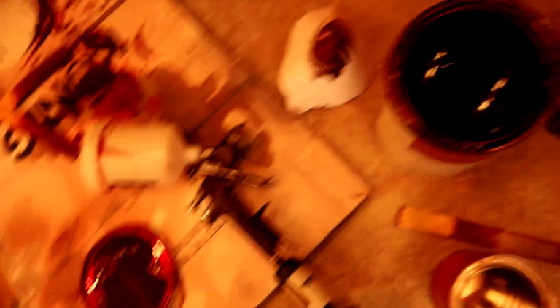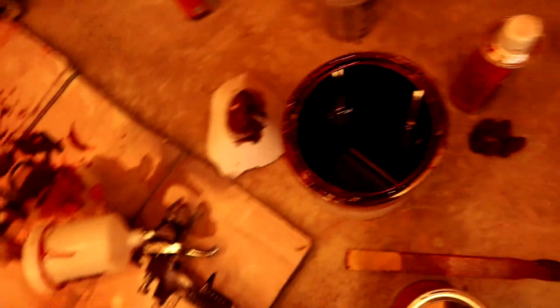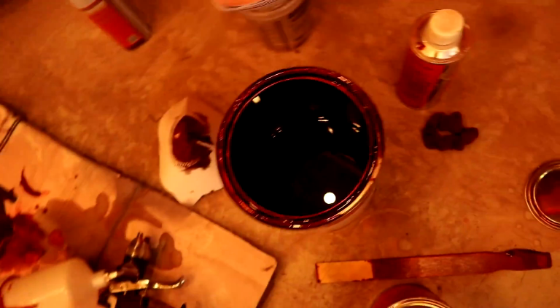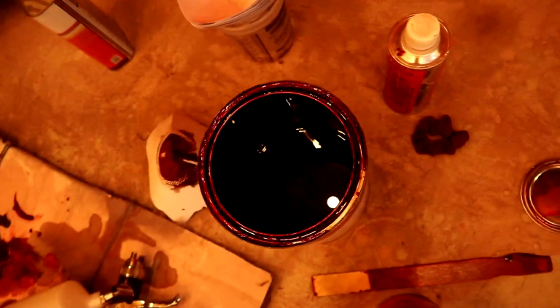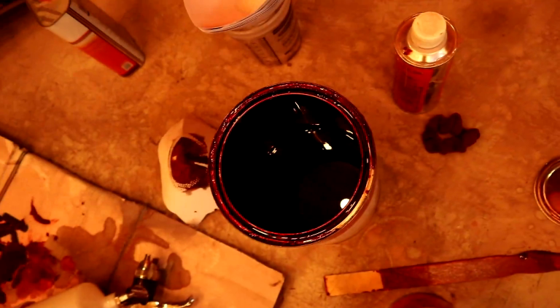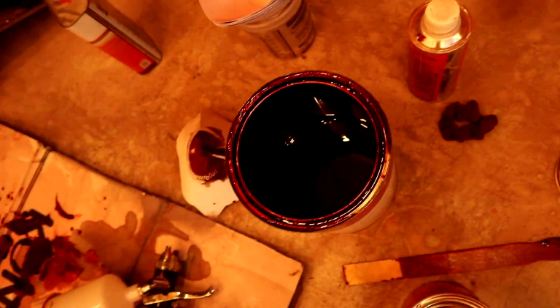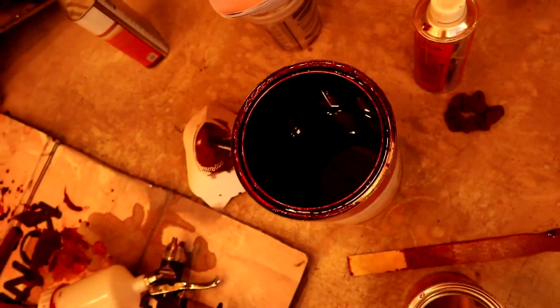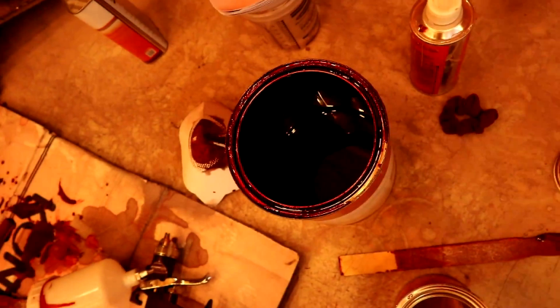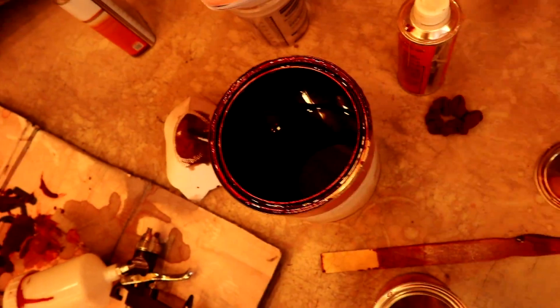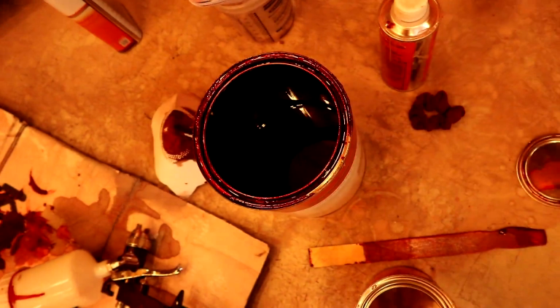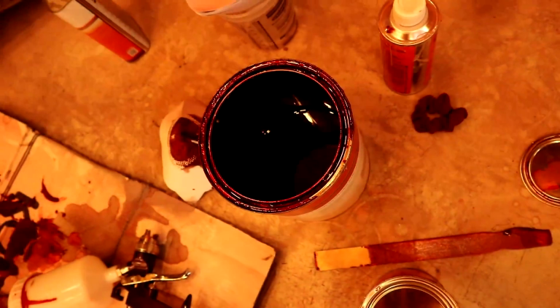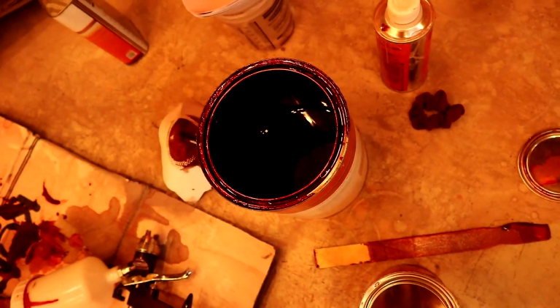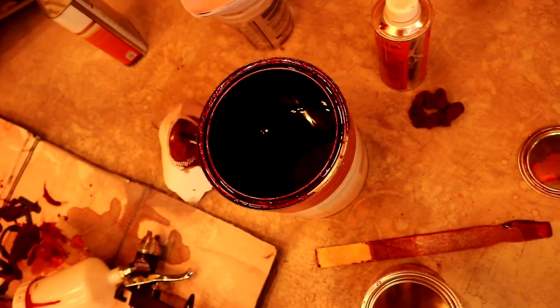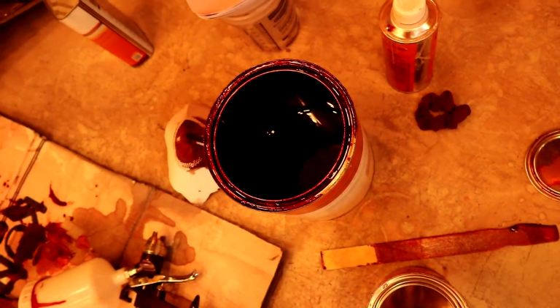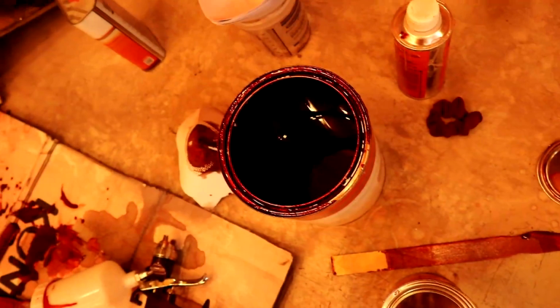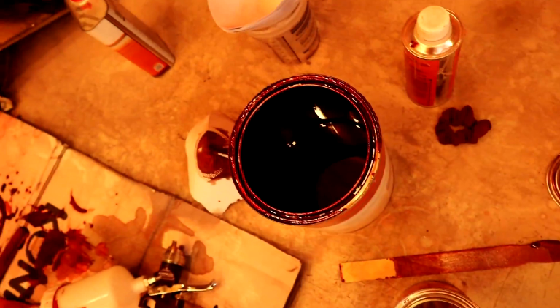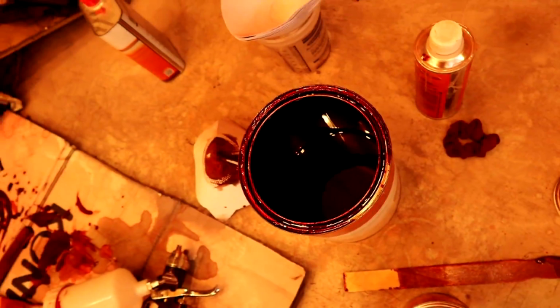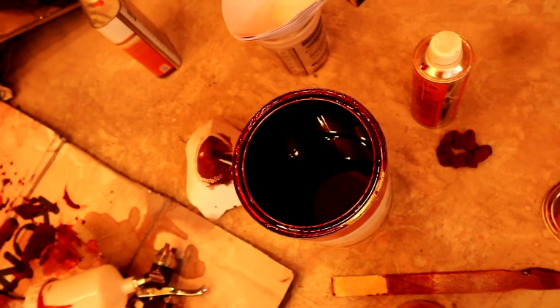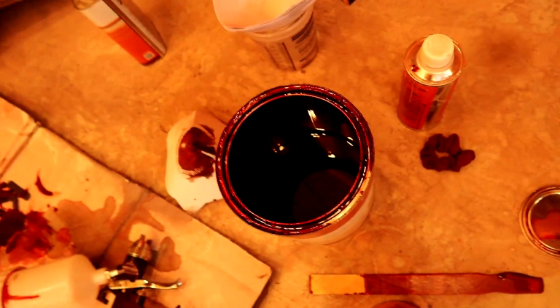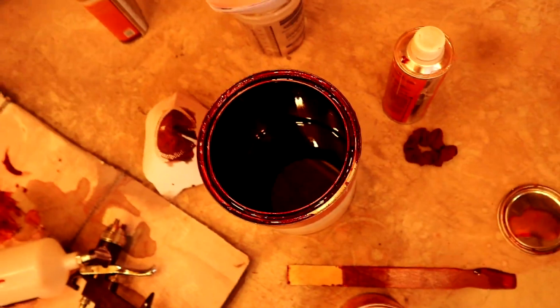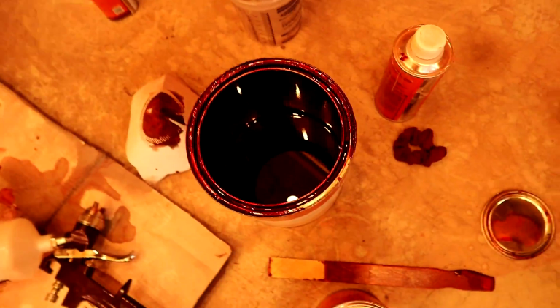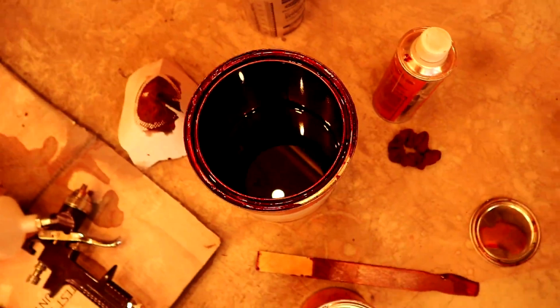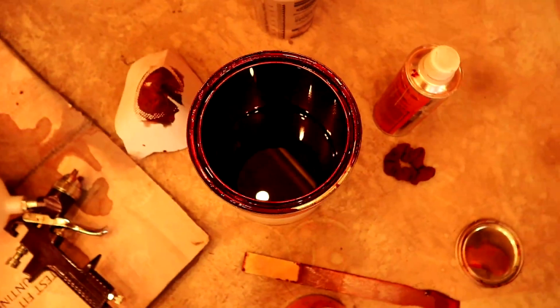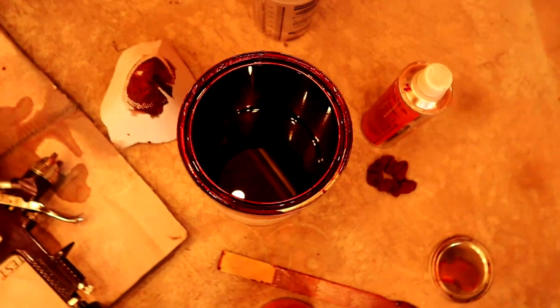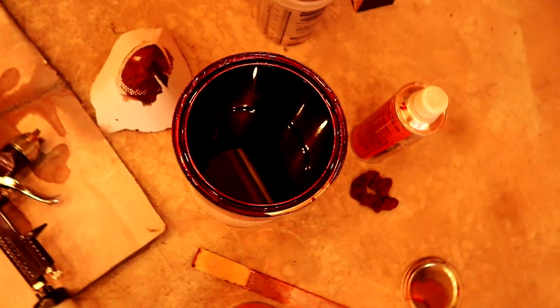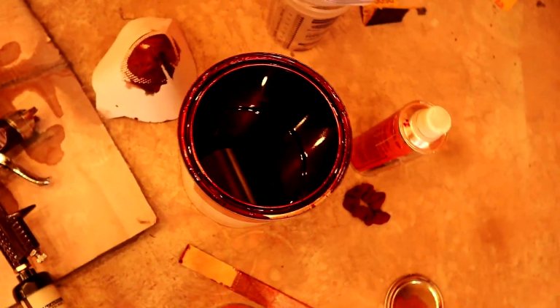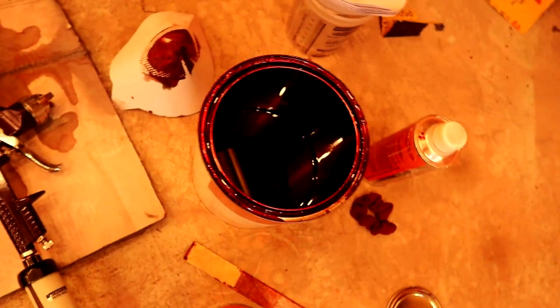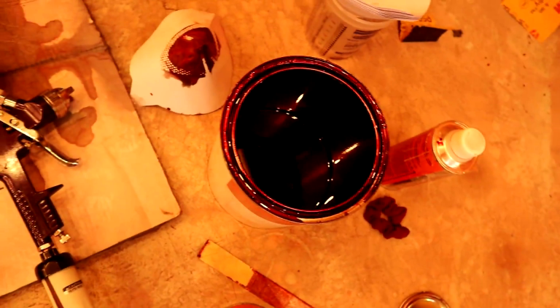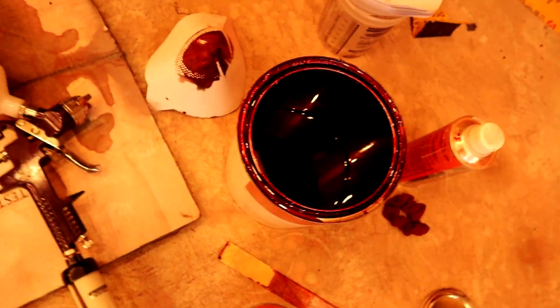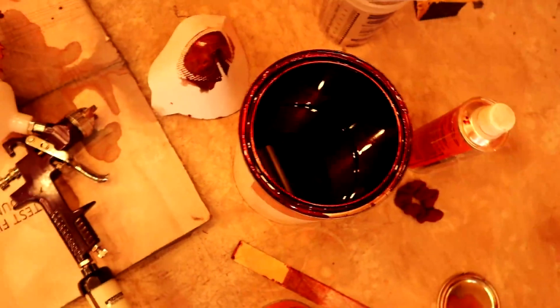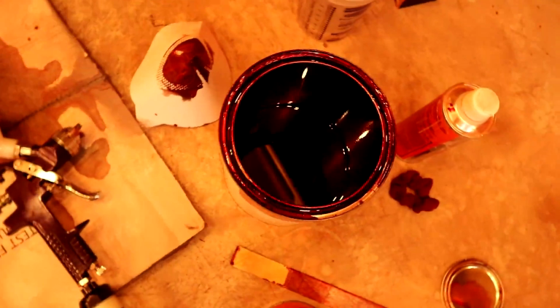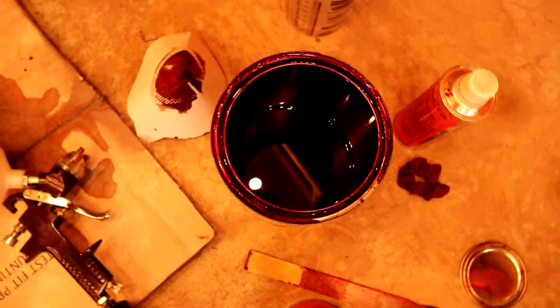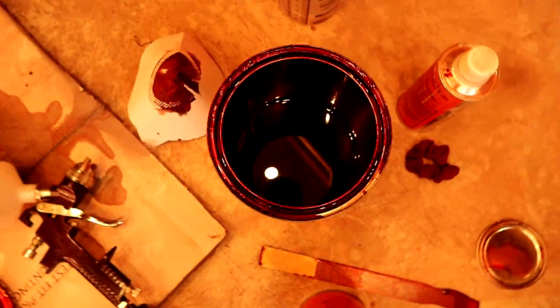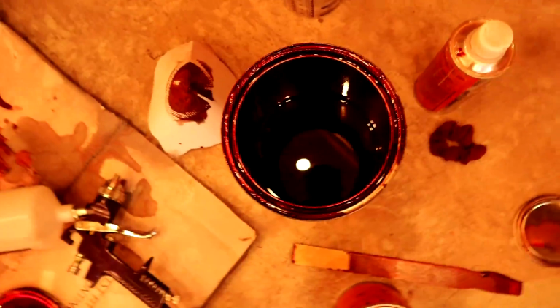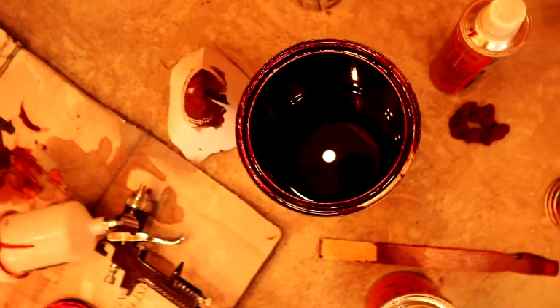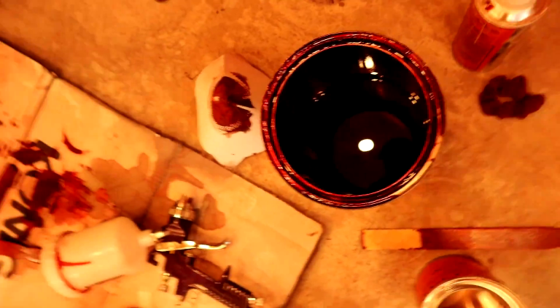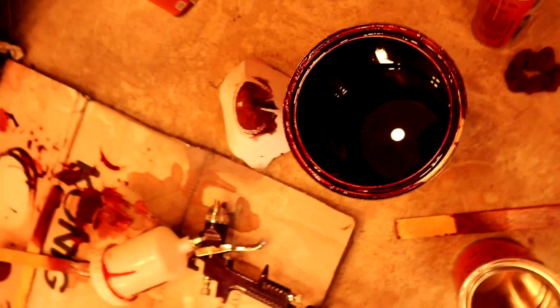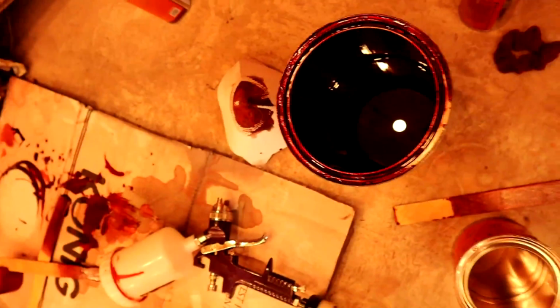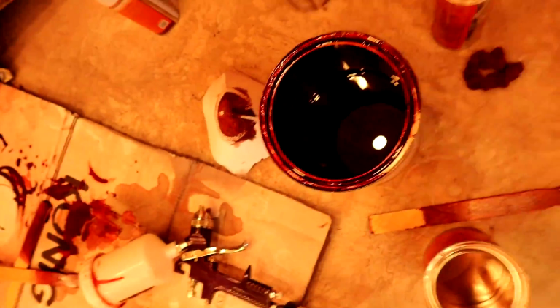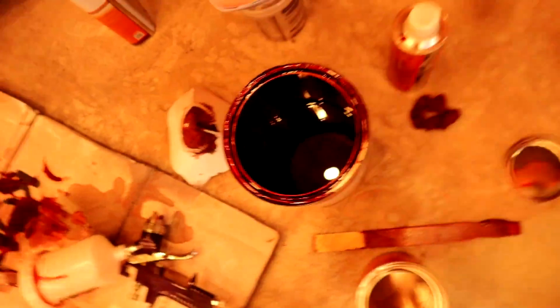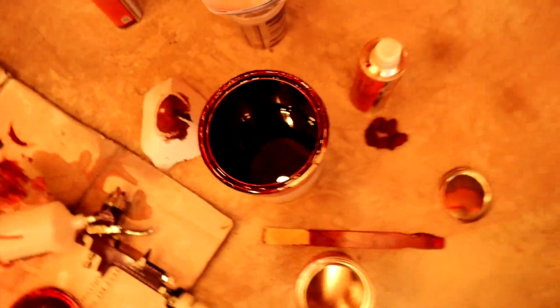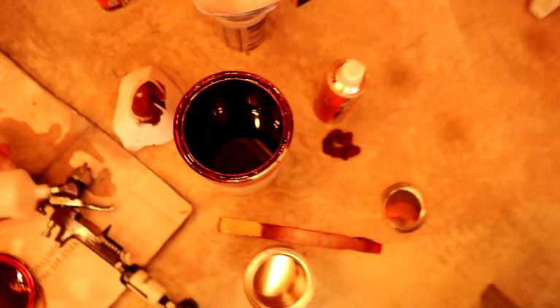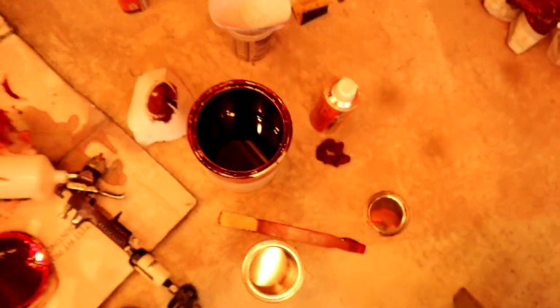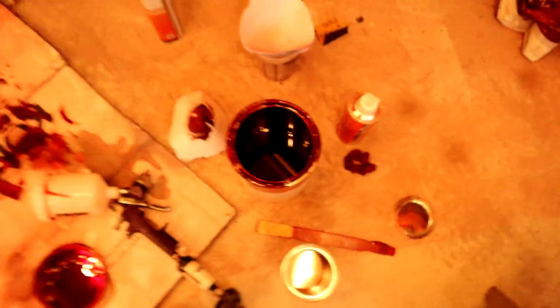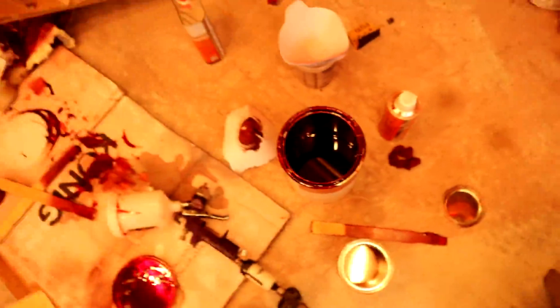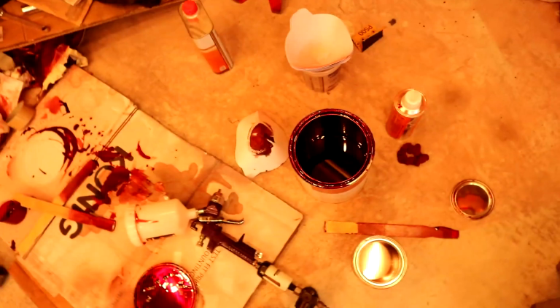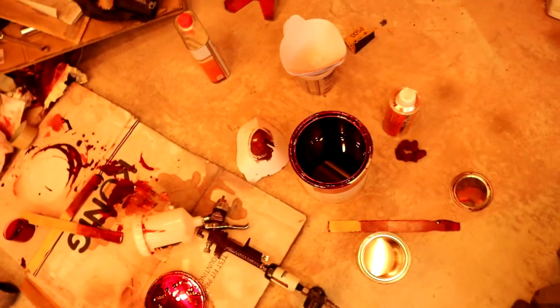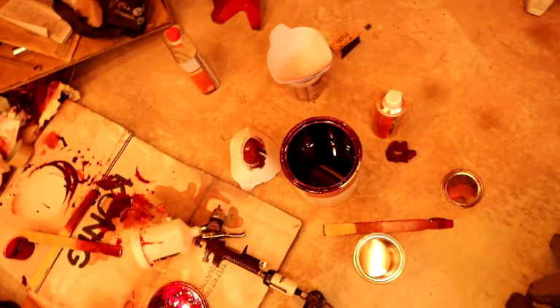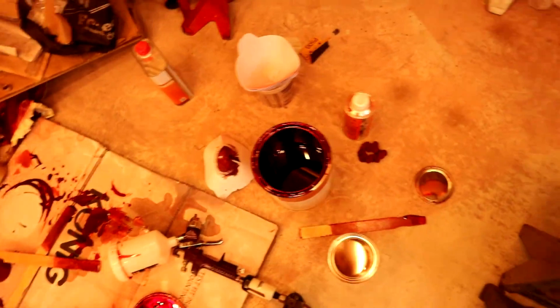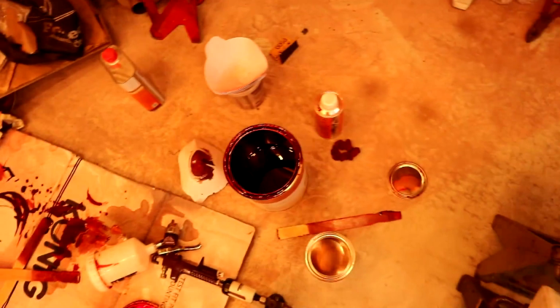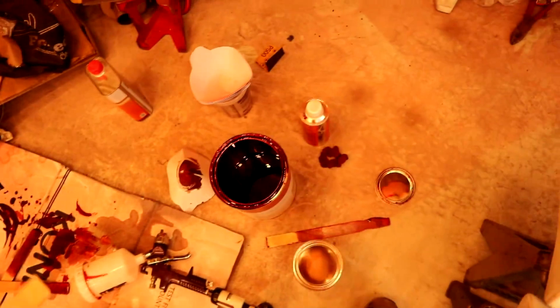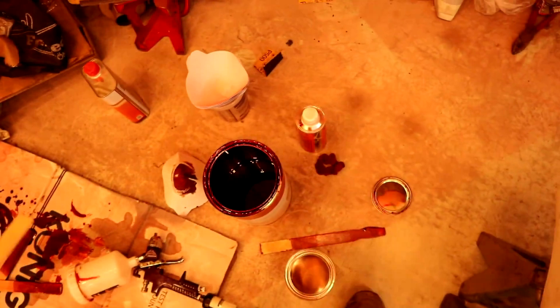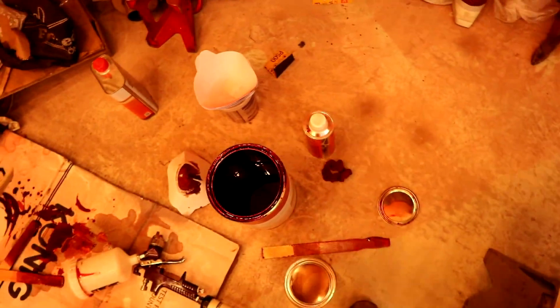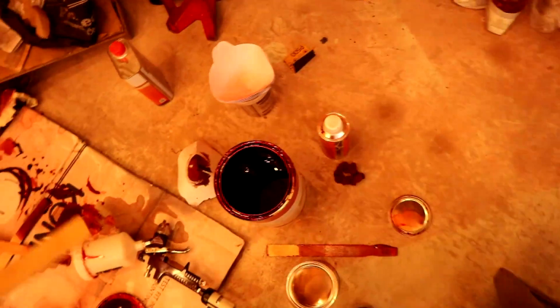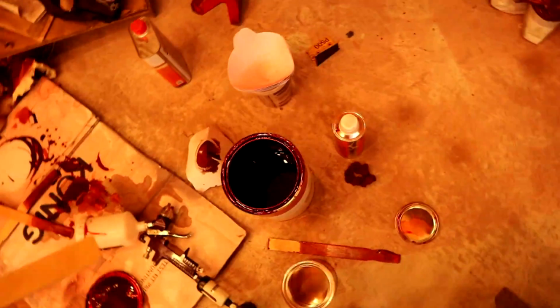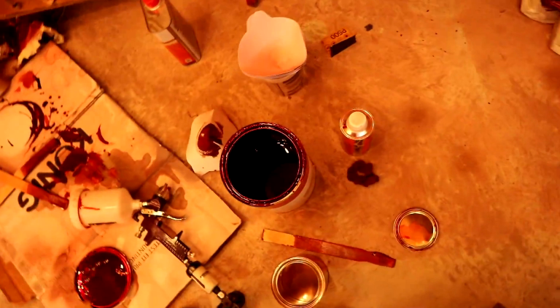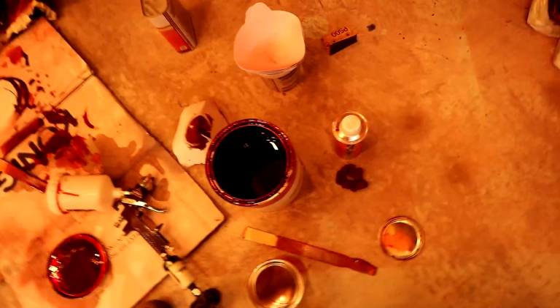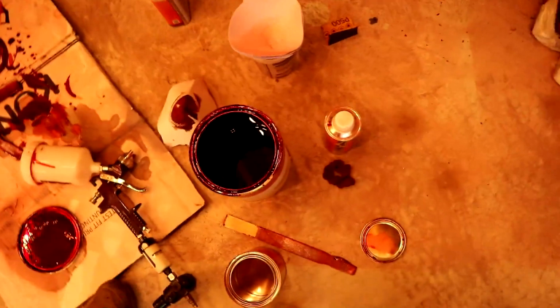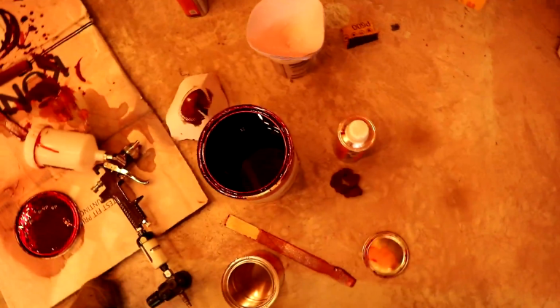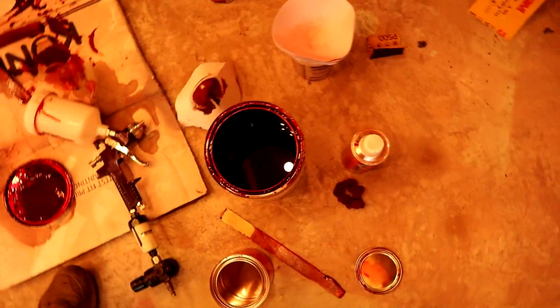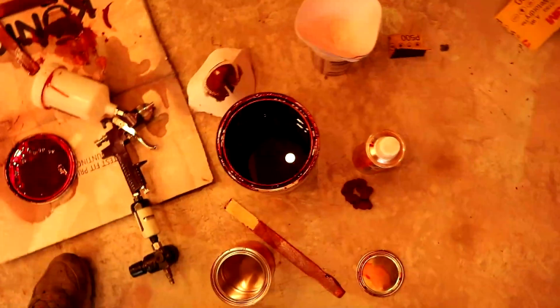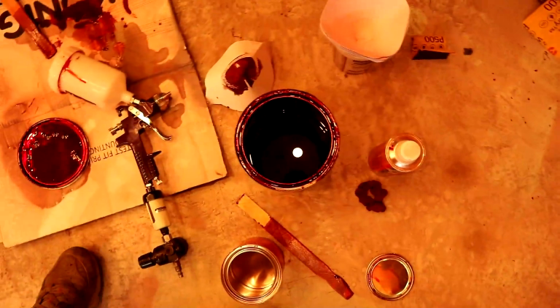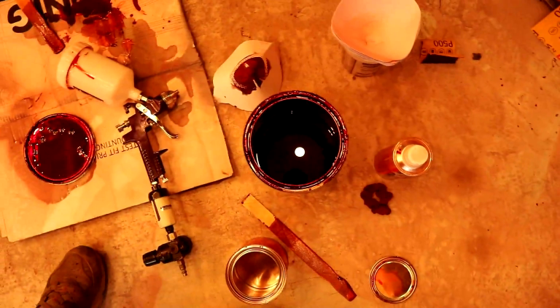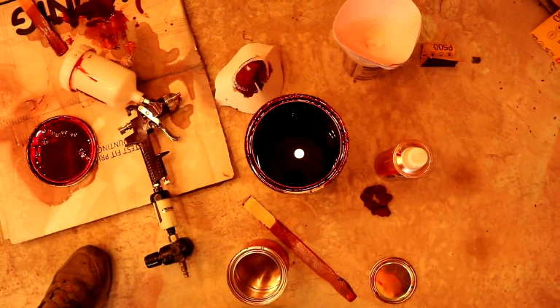That's the last of the paint. I'm going to try to go over as much of the car as I can — just to kind of dust it and make the flake even.